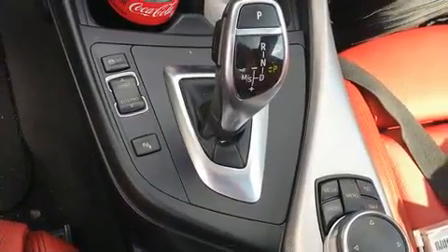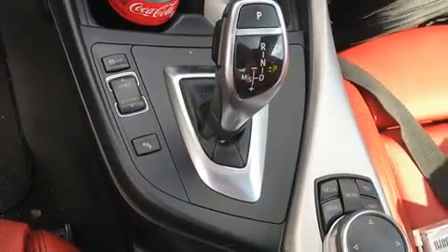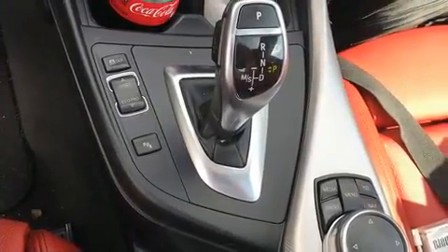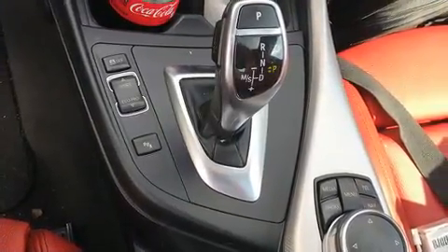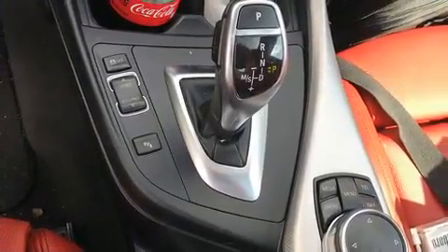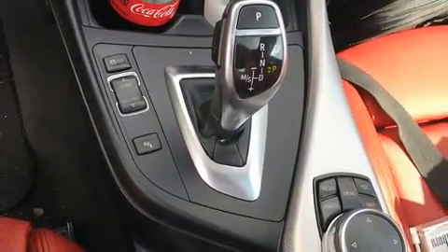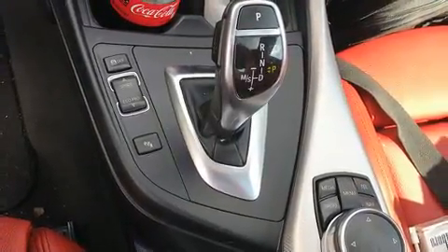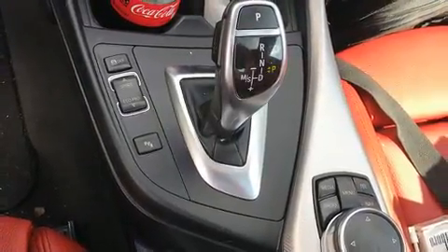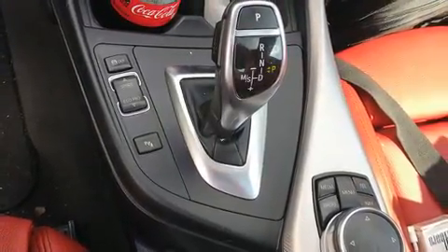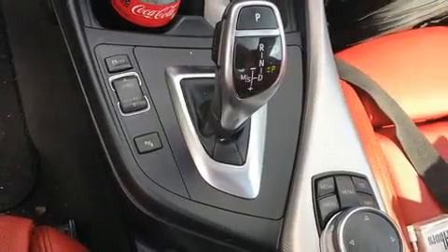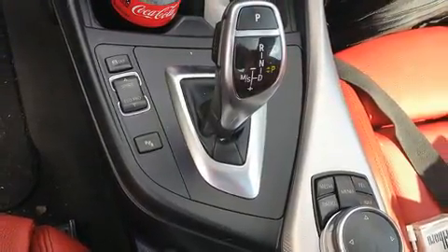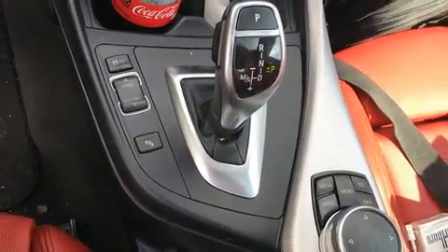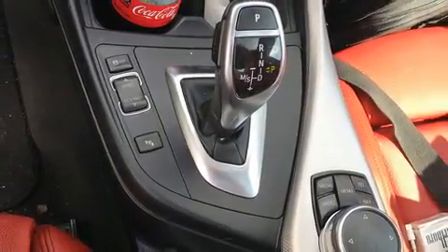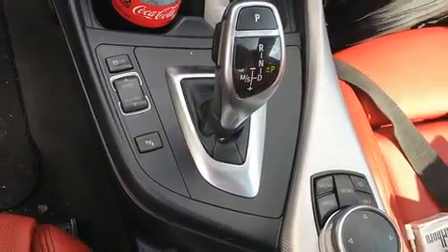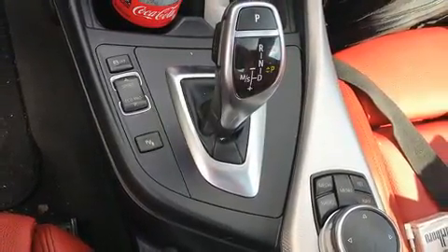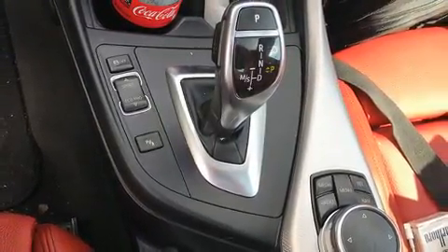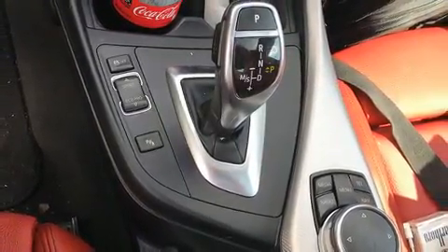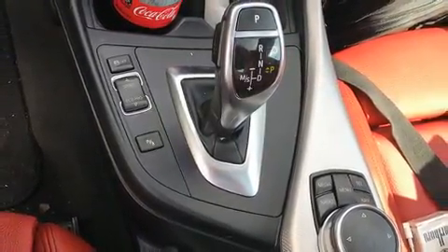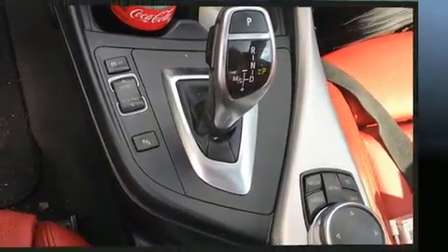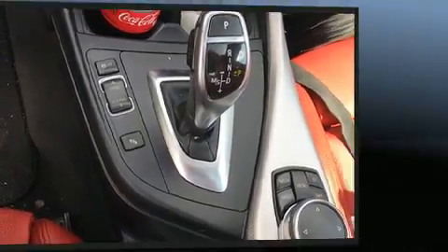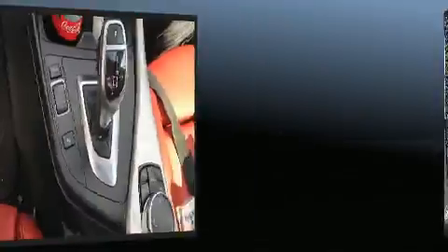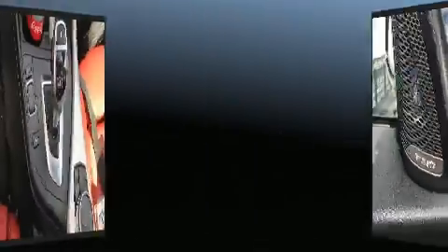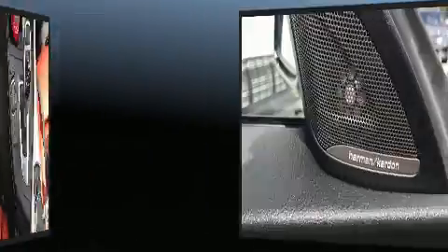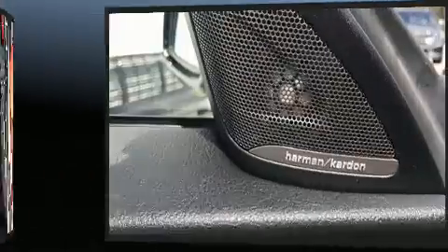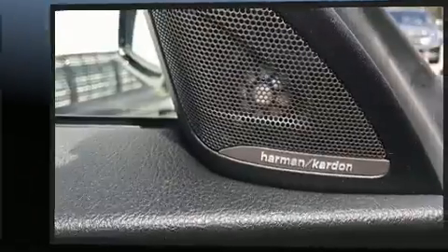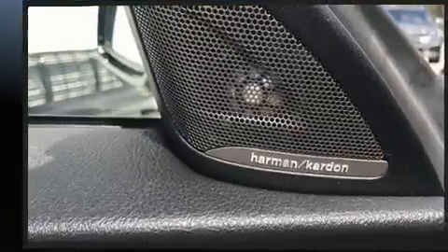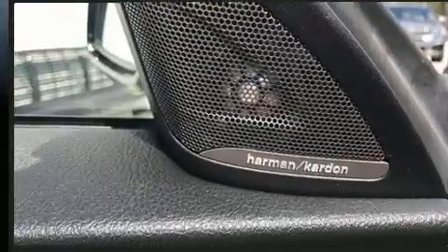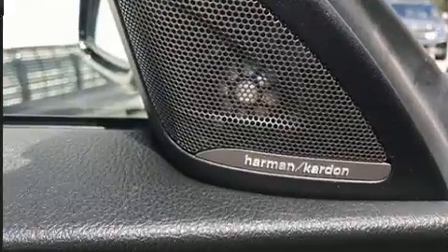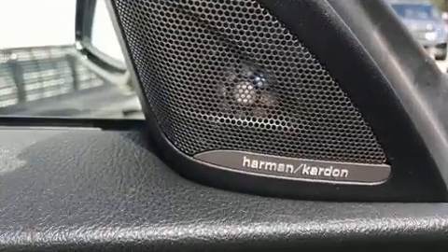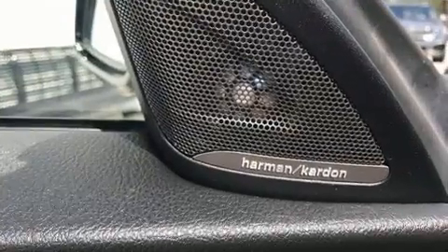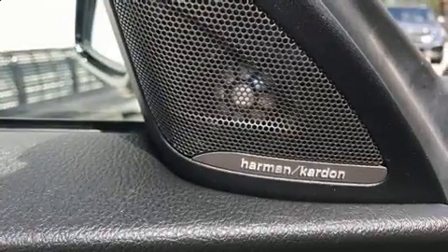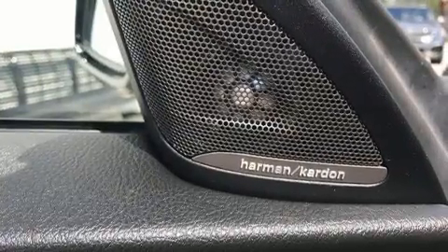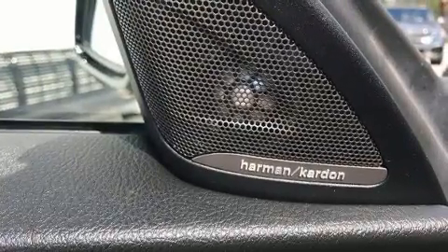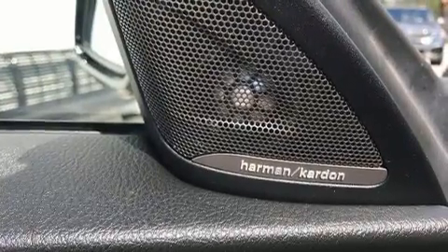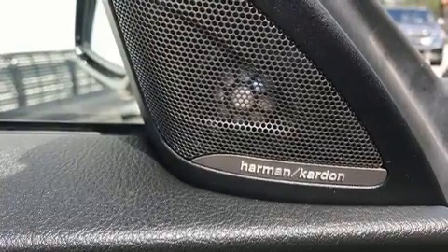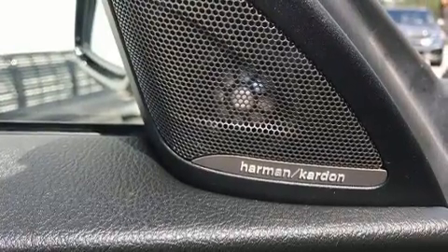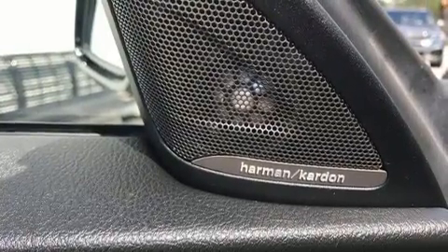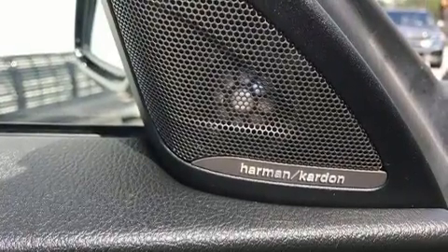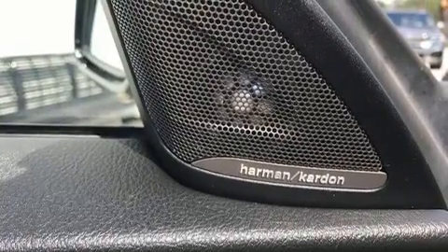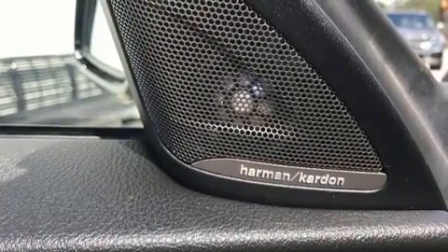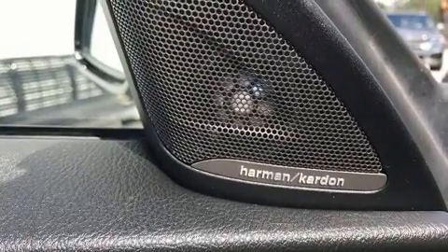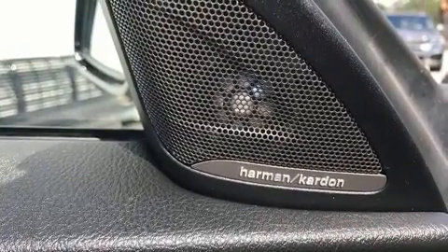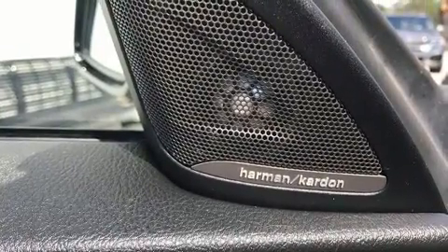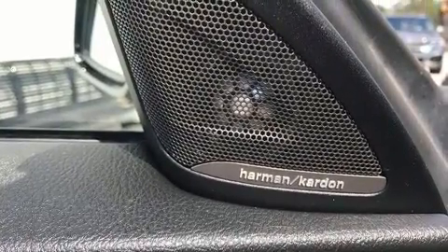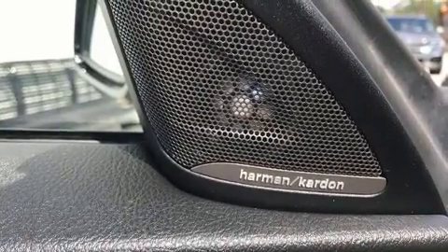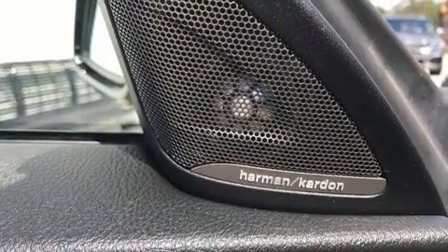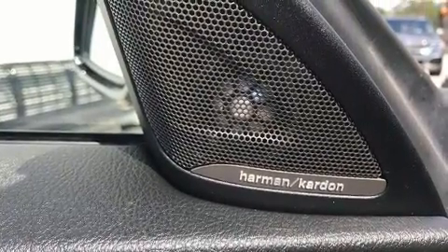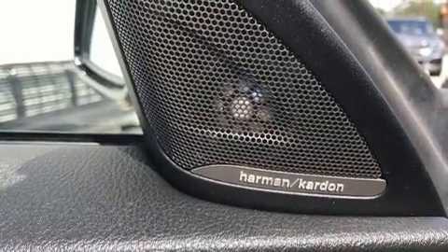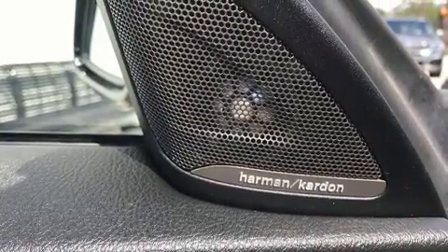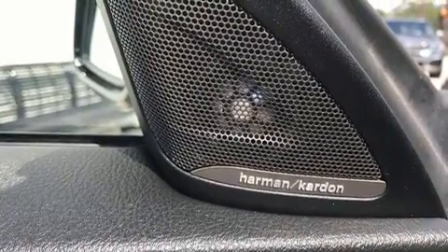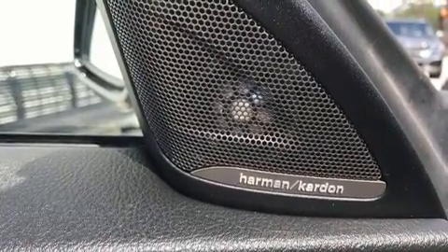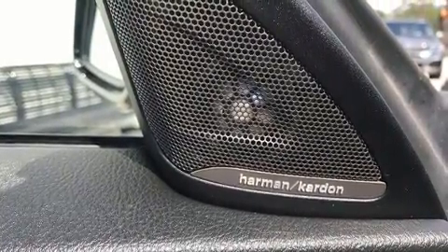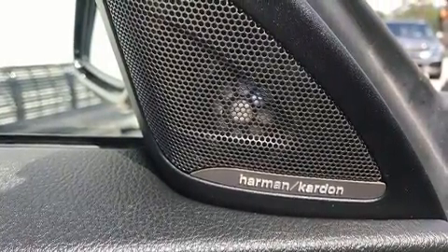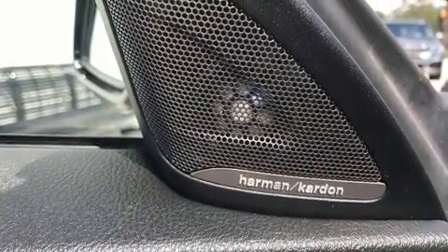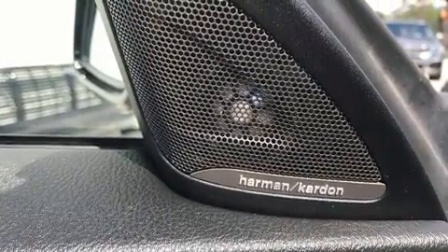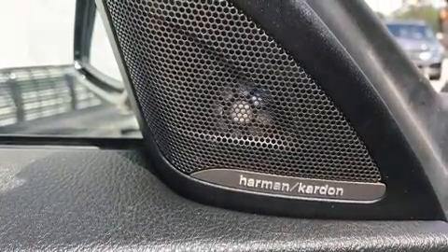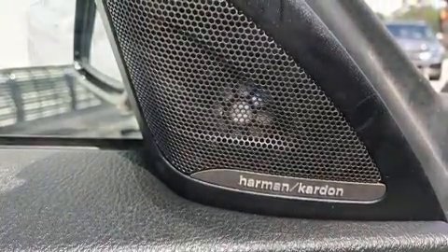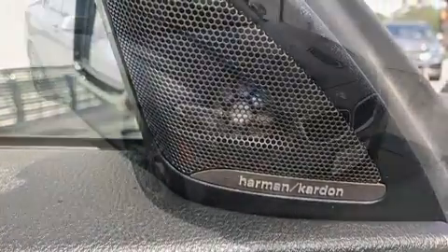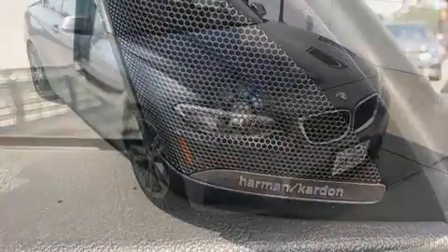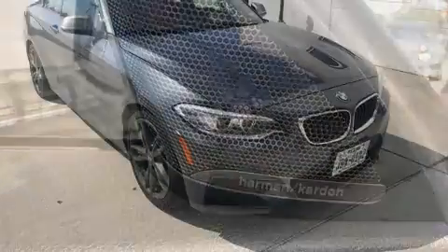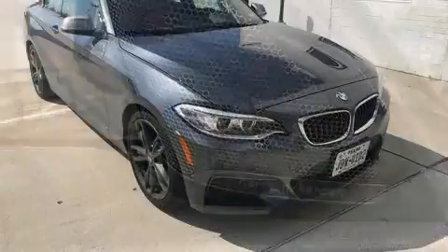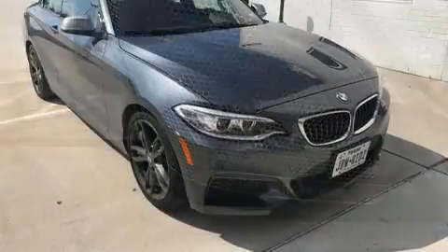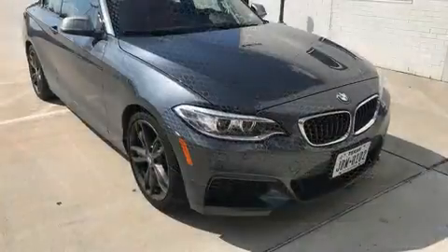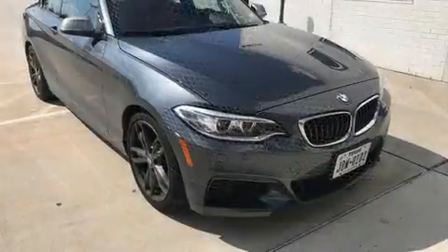Top features include remote keyless entry, automatic dimming door mirrors, heated seats, and much more.